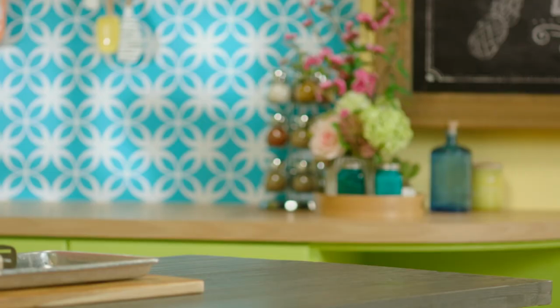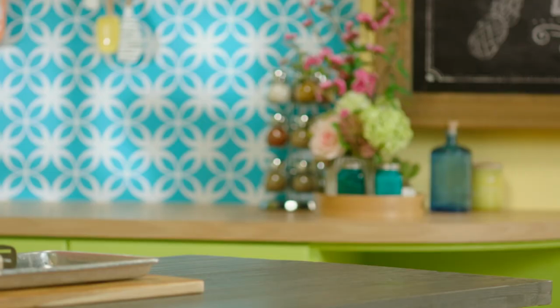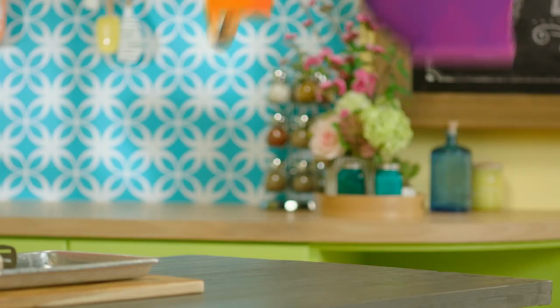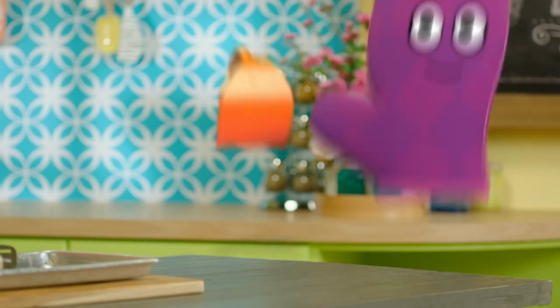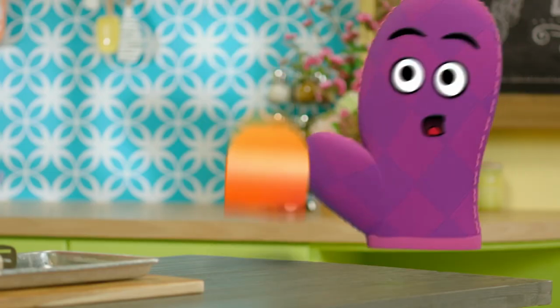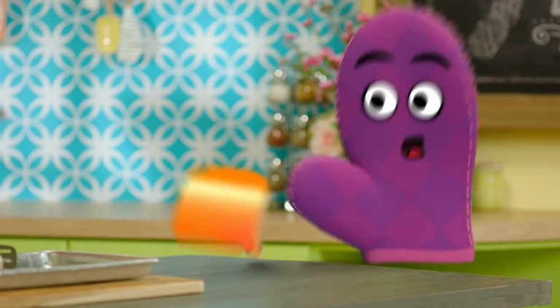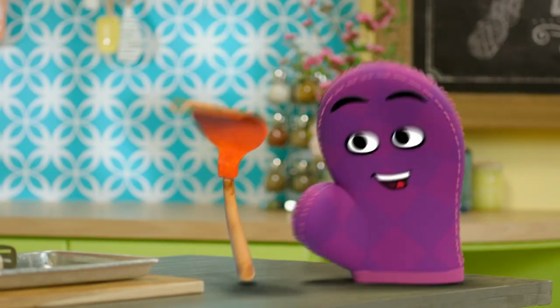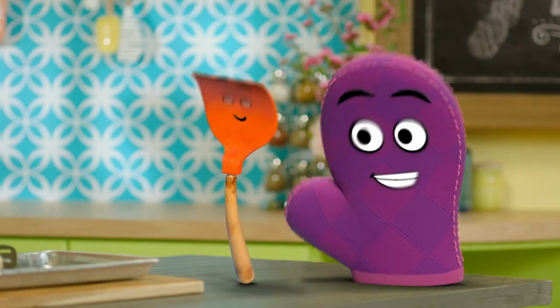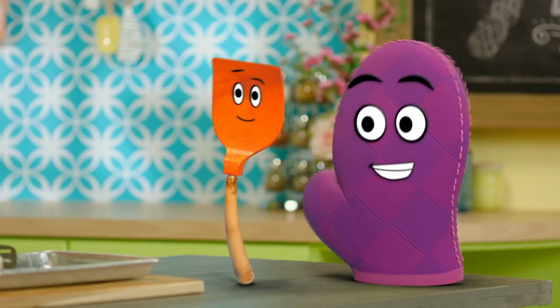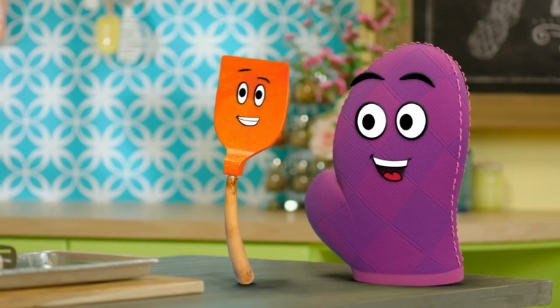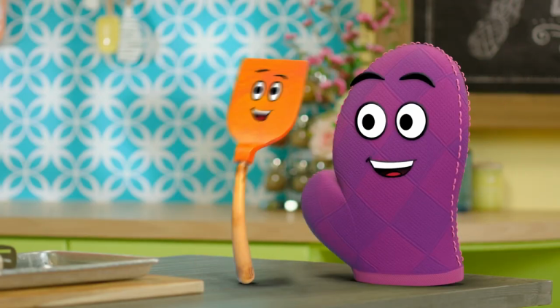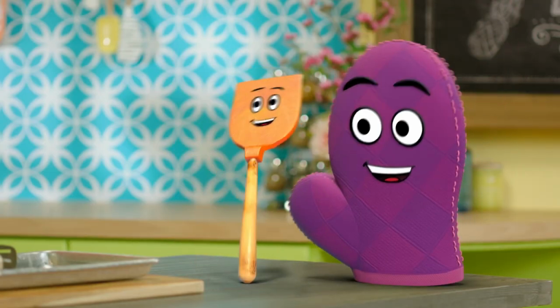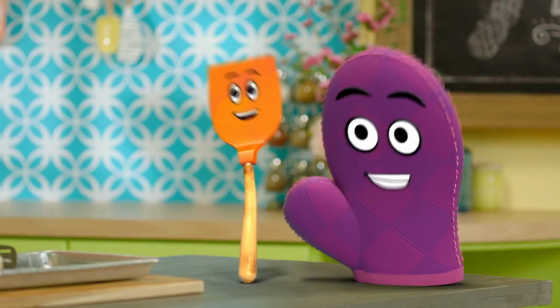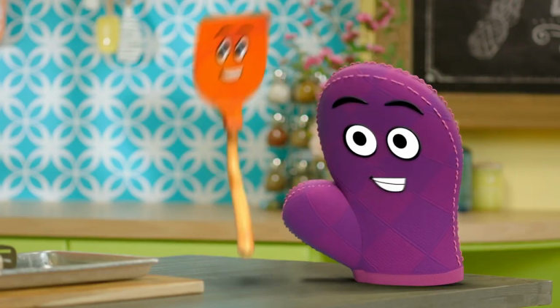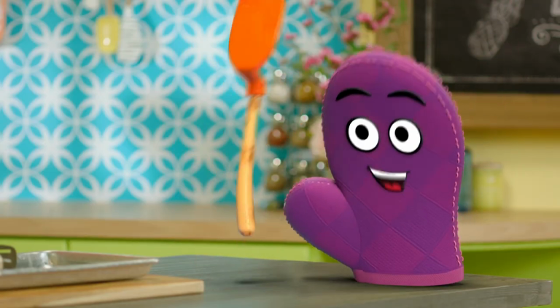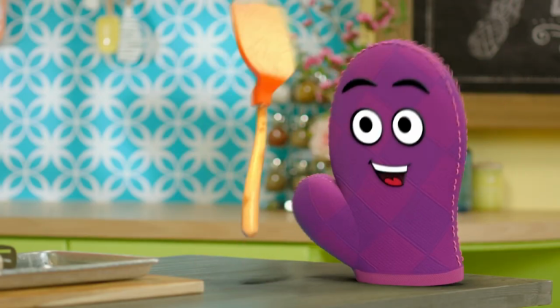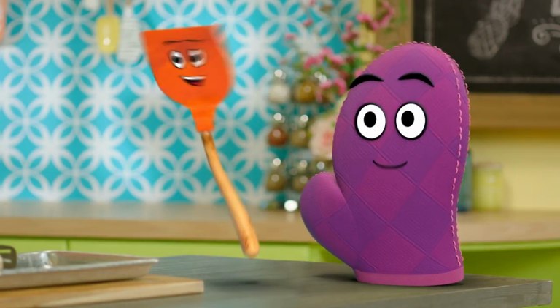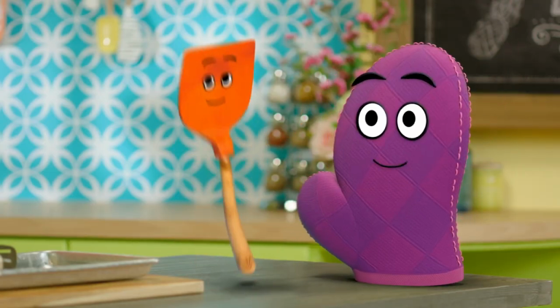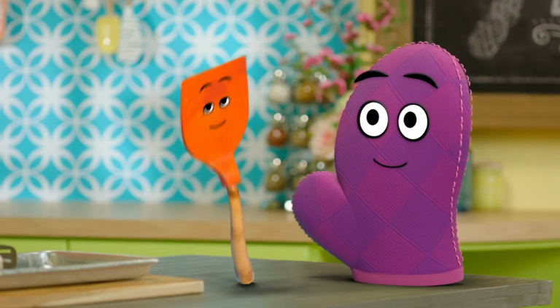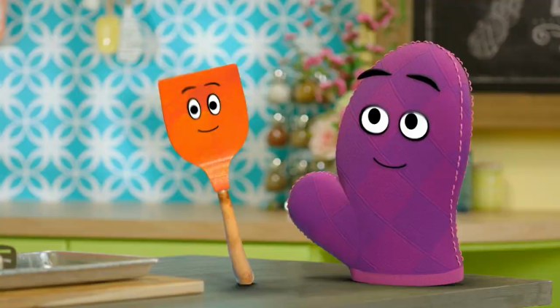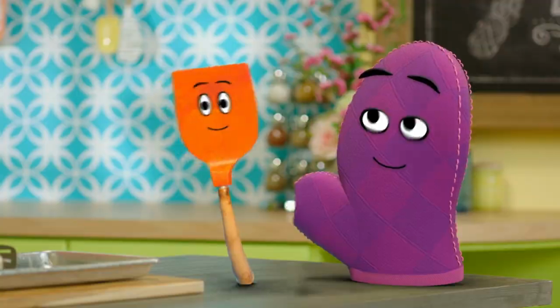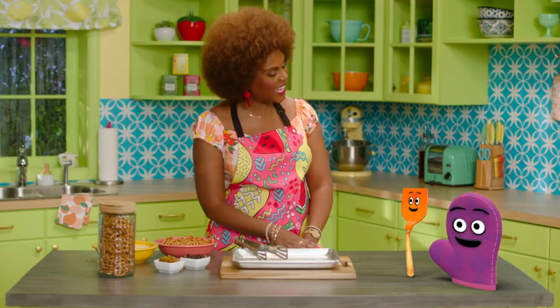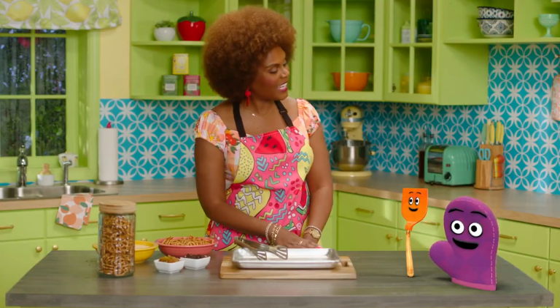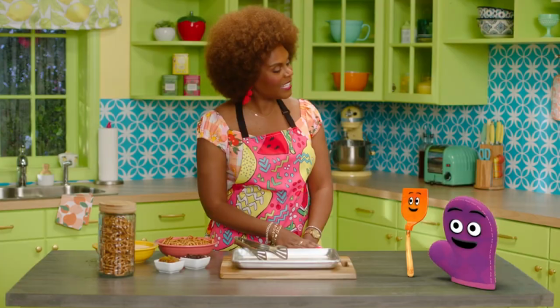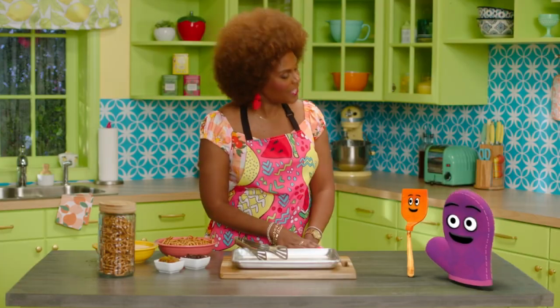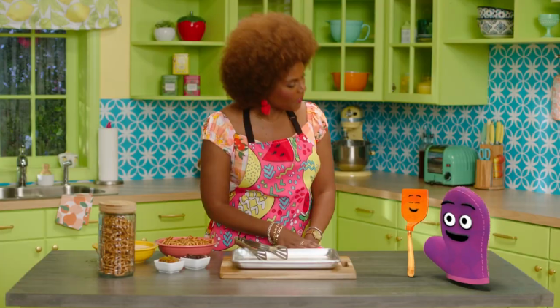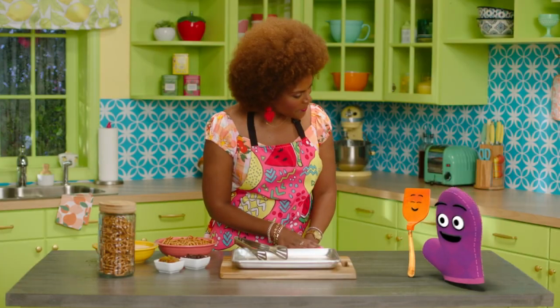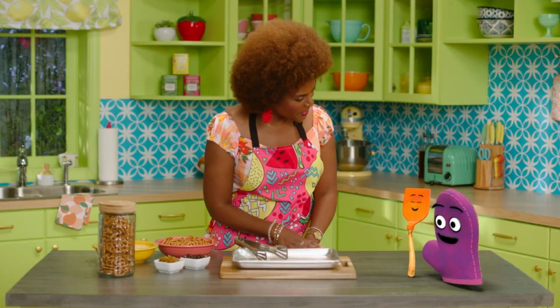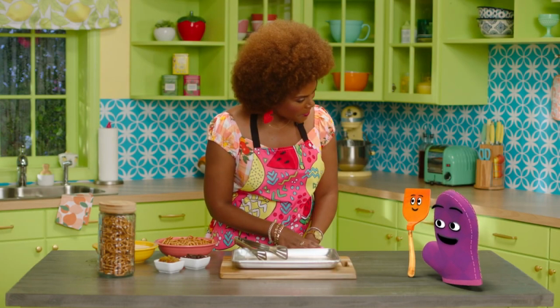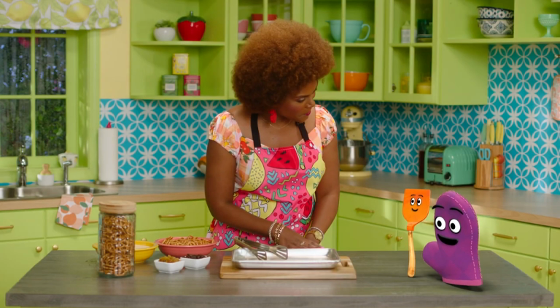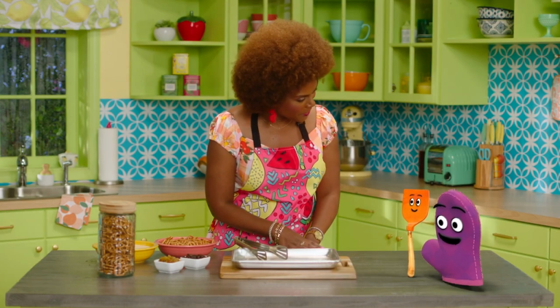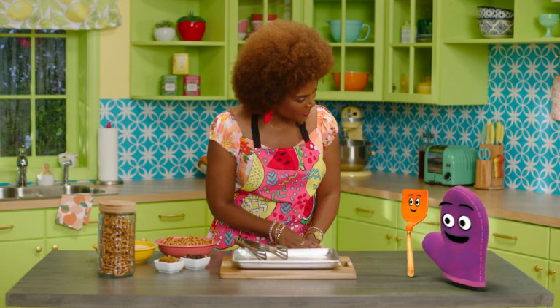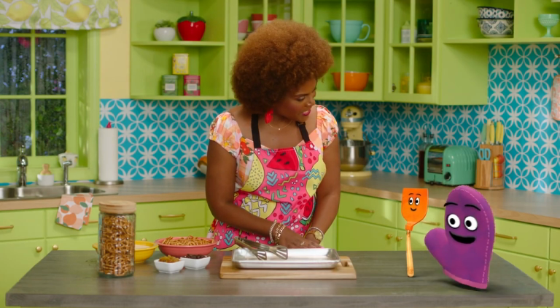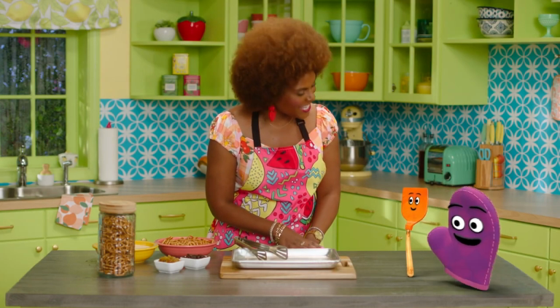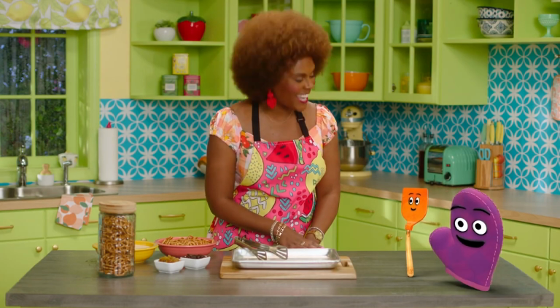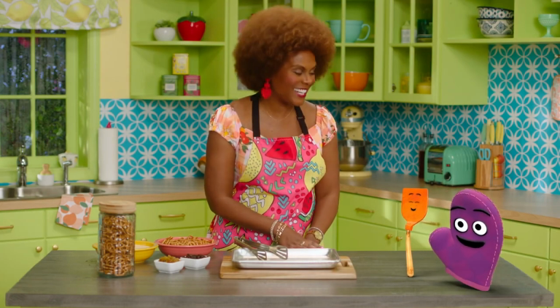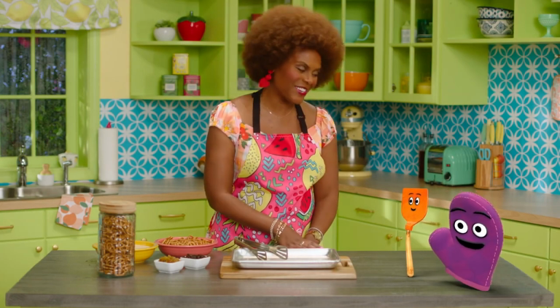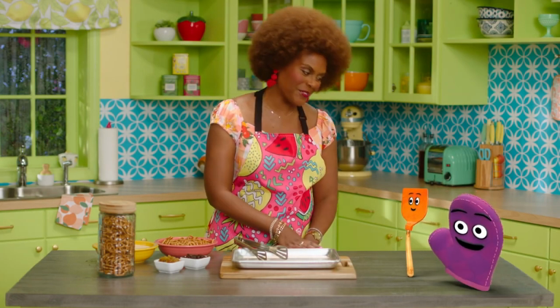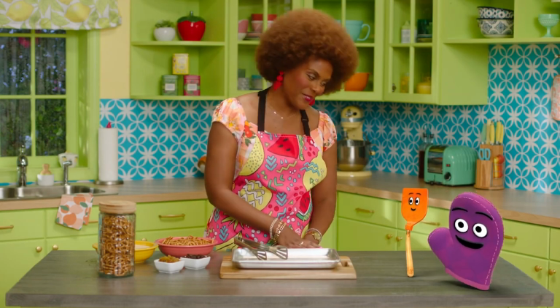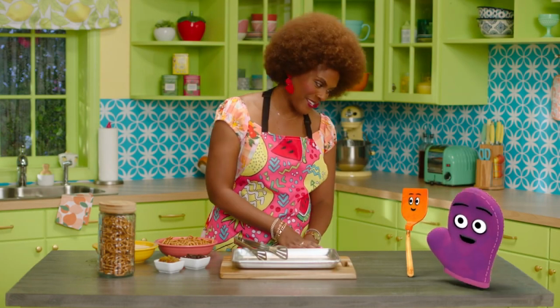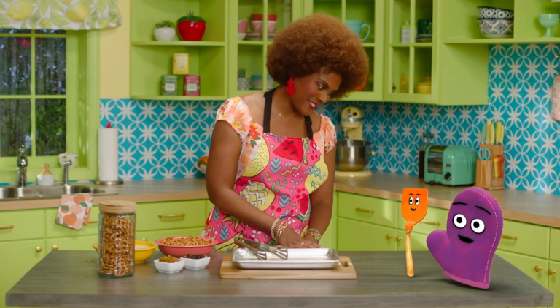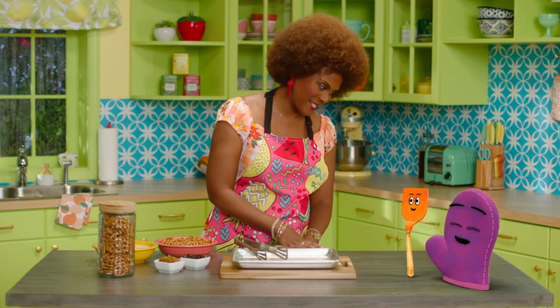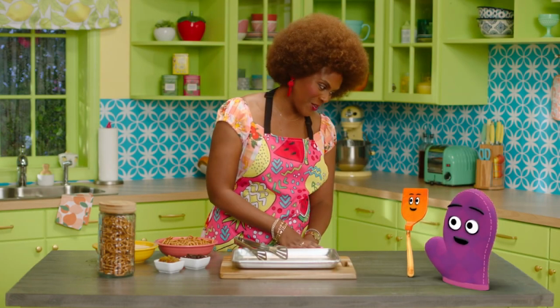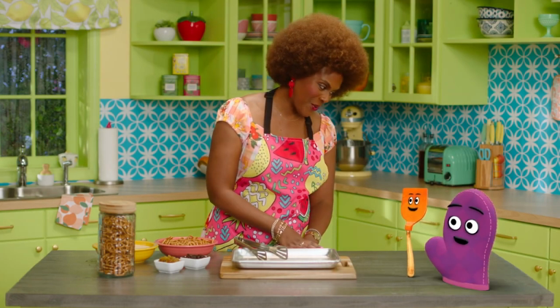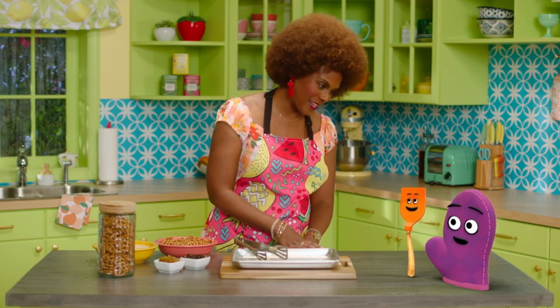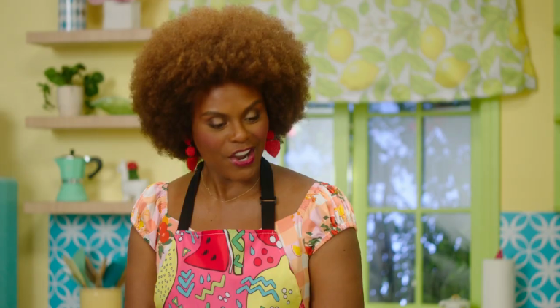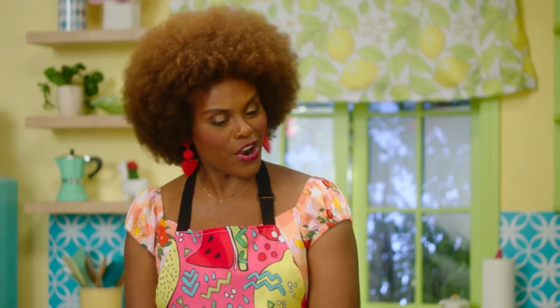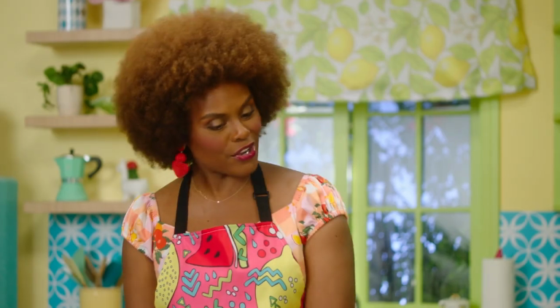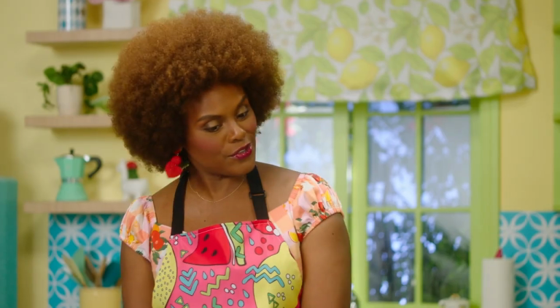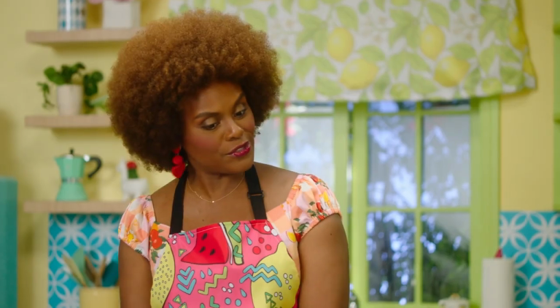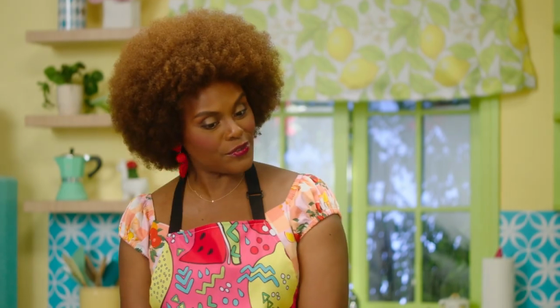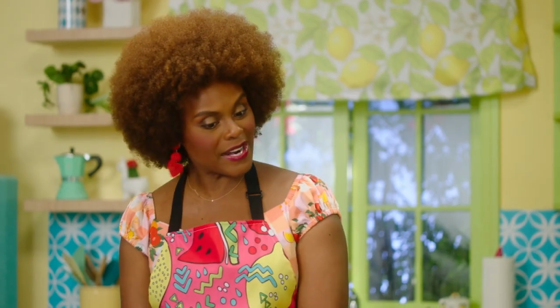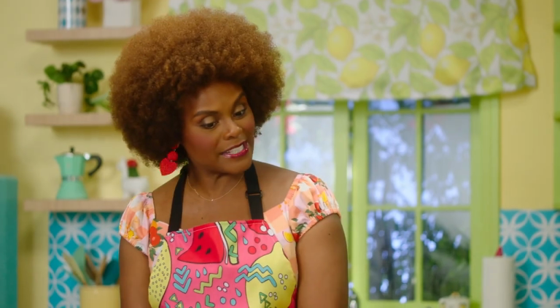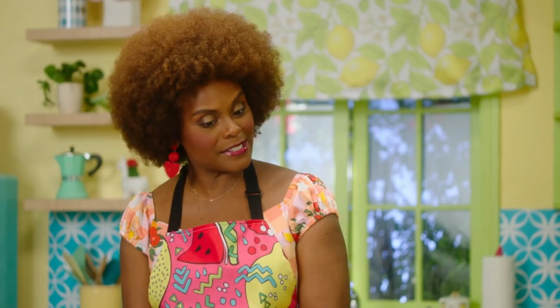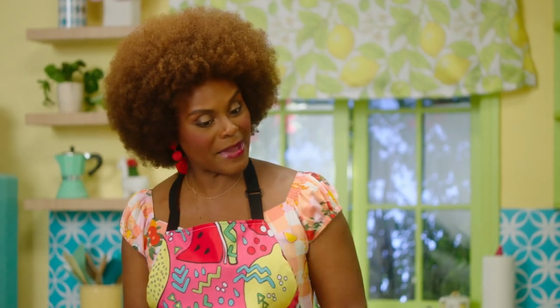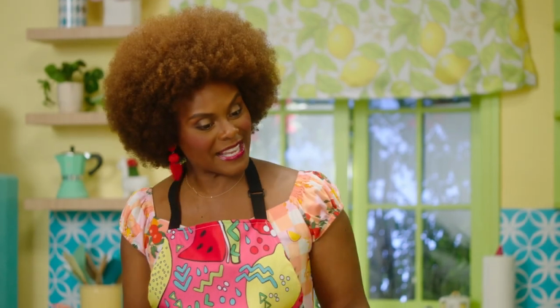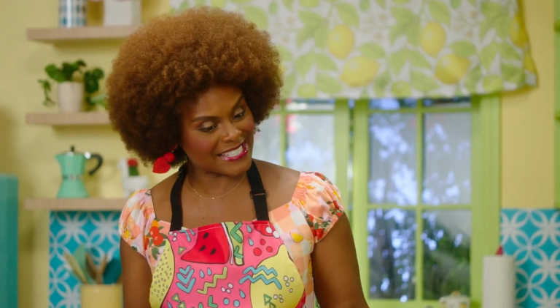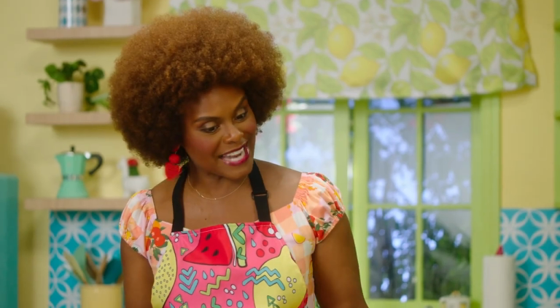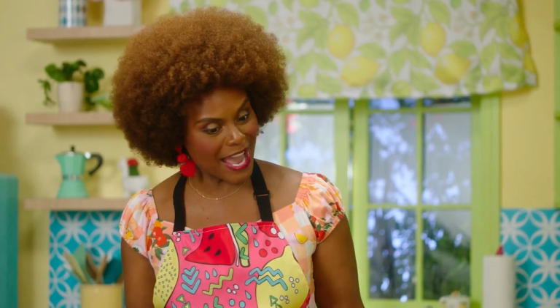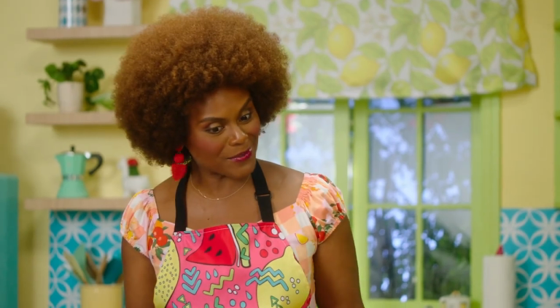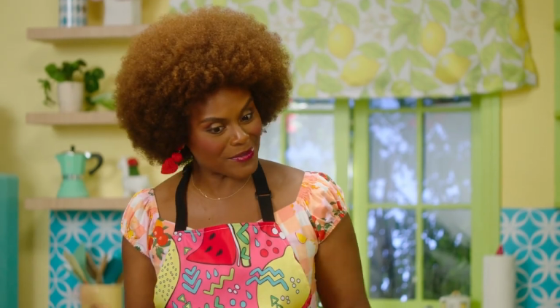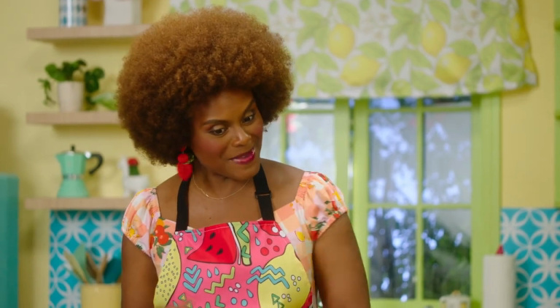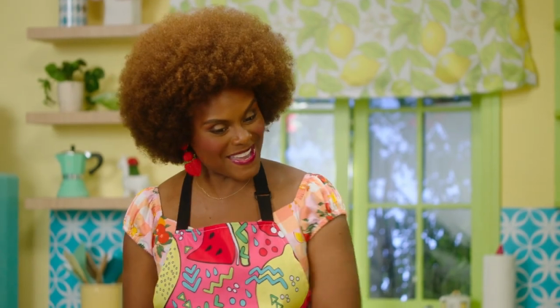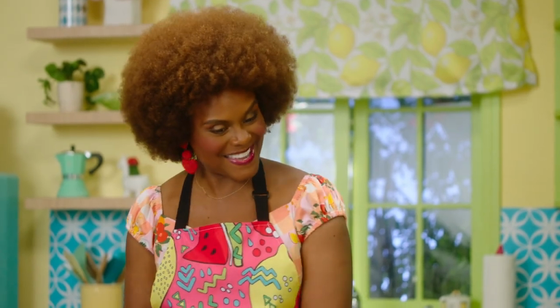Oh, hi, Miss Tab! Well, hello there, Bernie. Hello there, Starla. Are you two ready to make a snack with me?